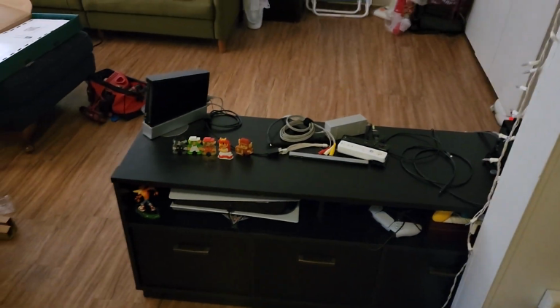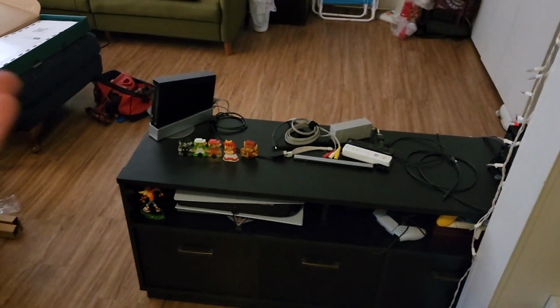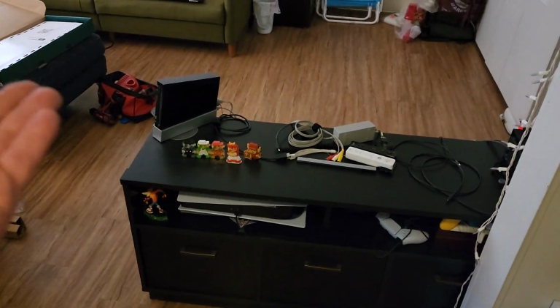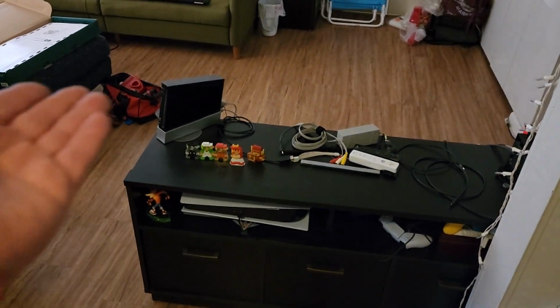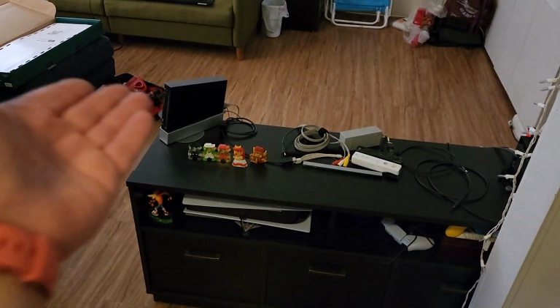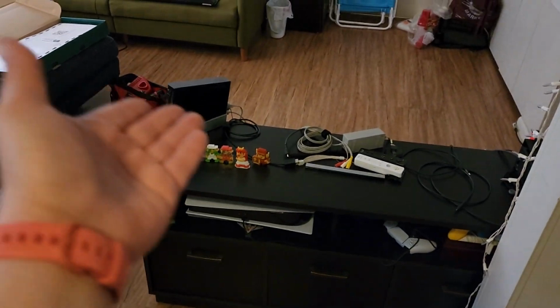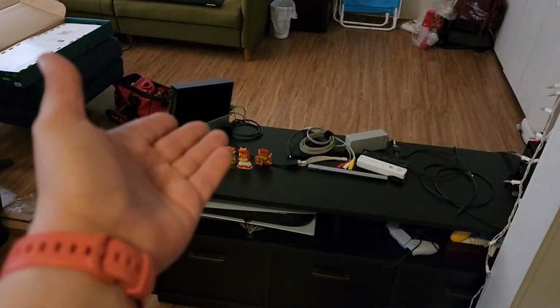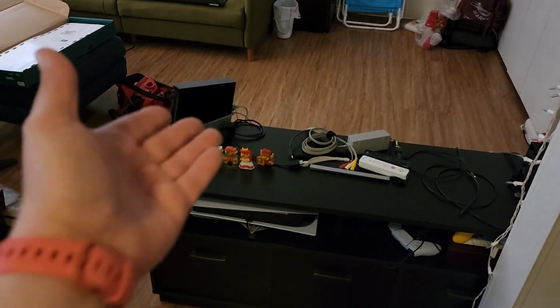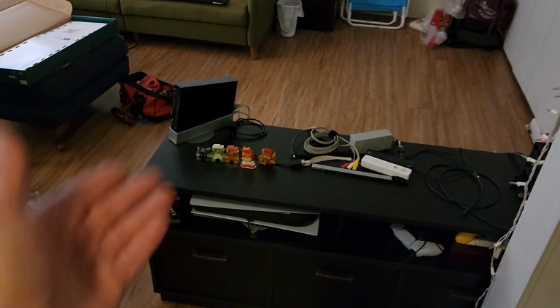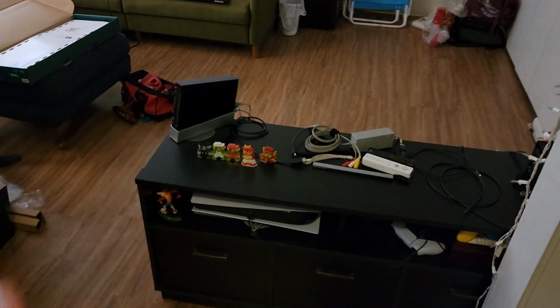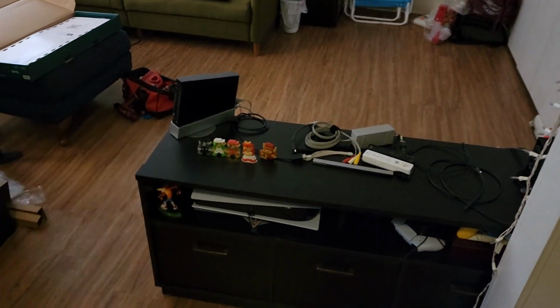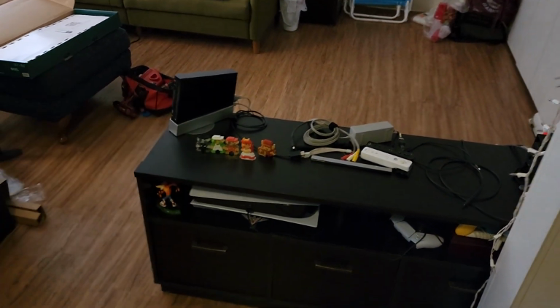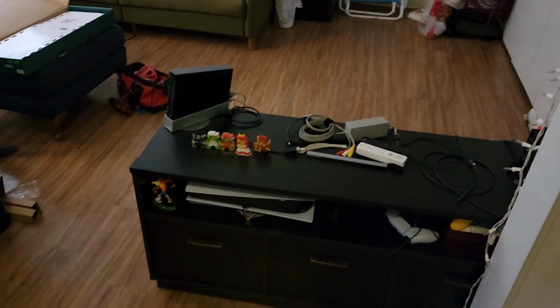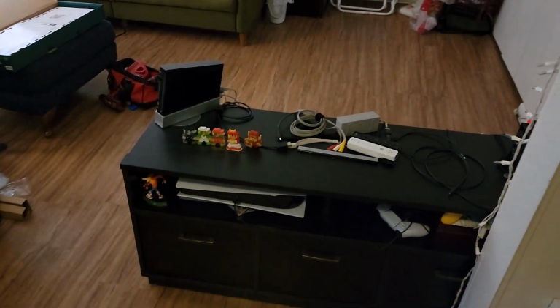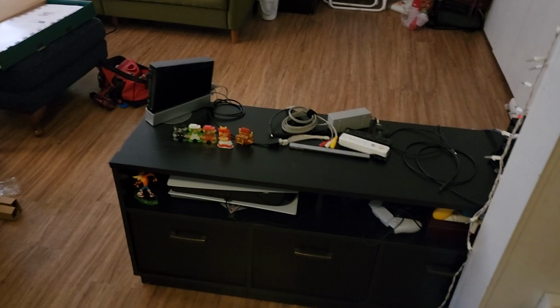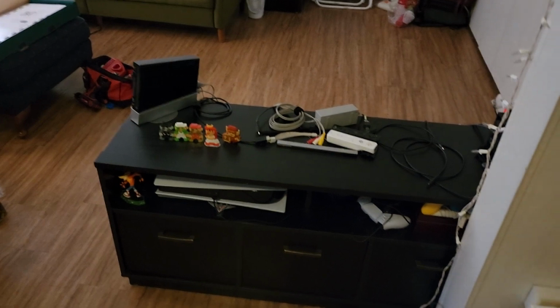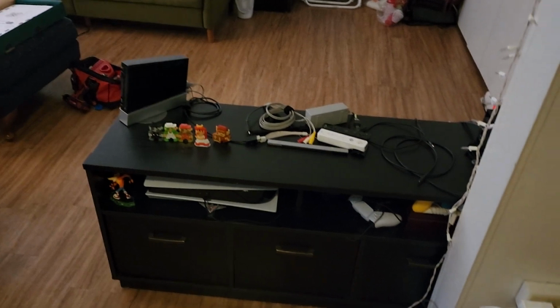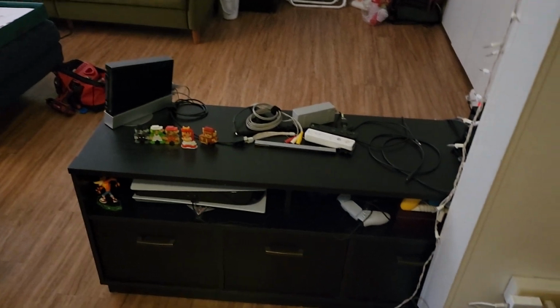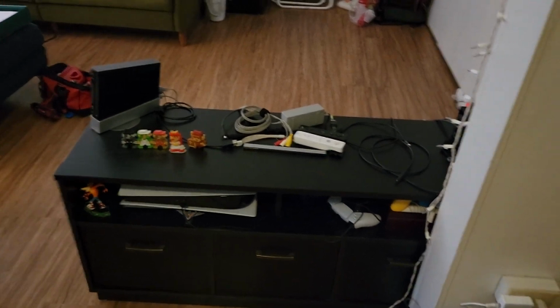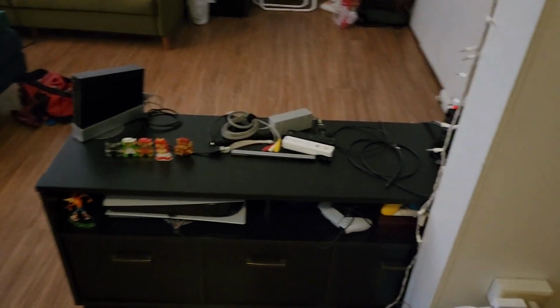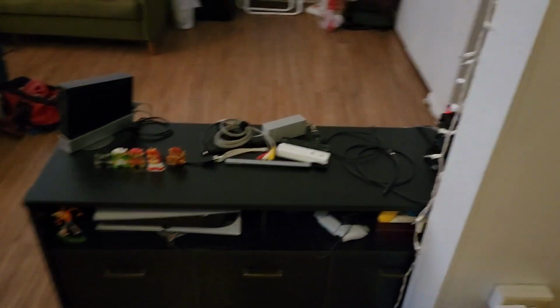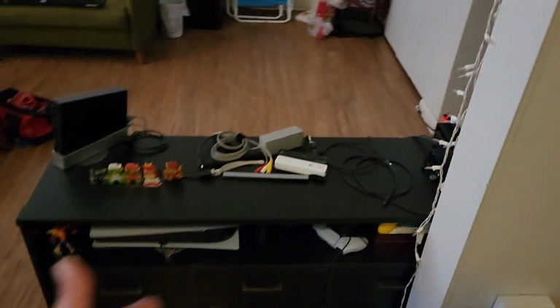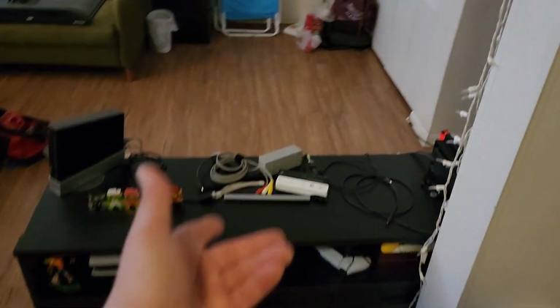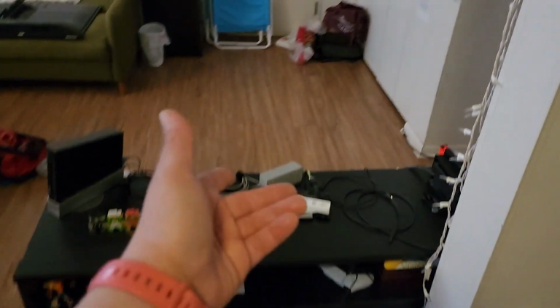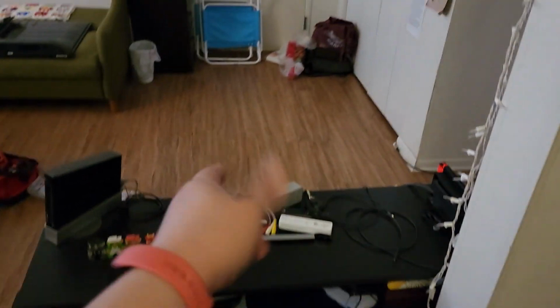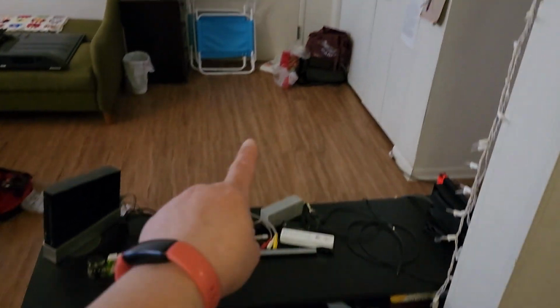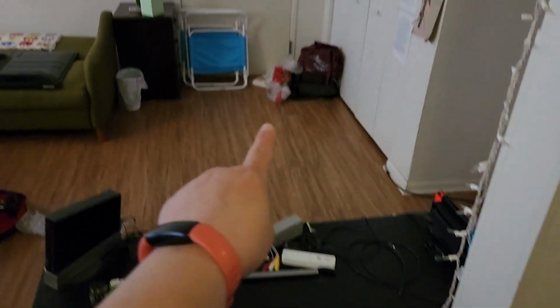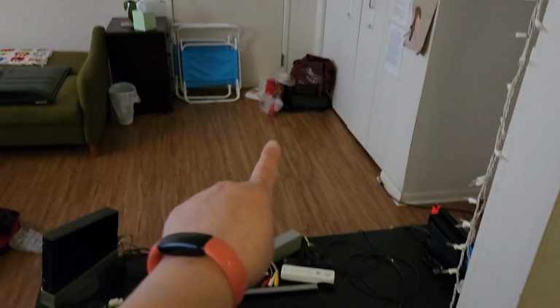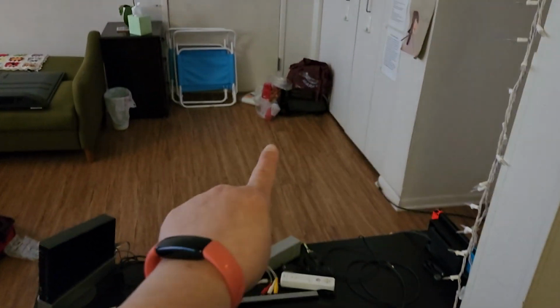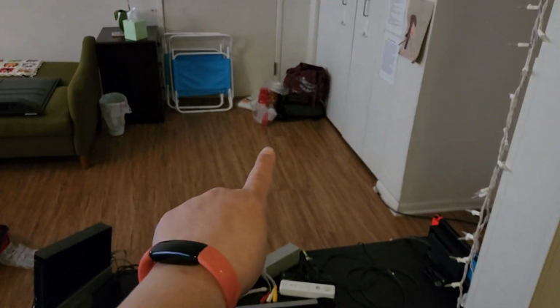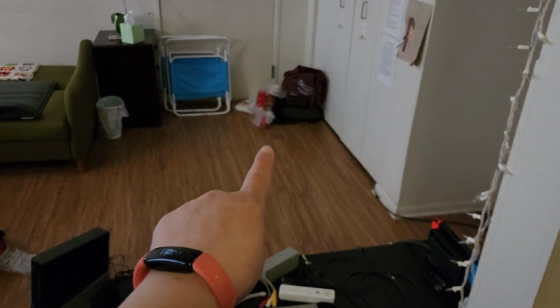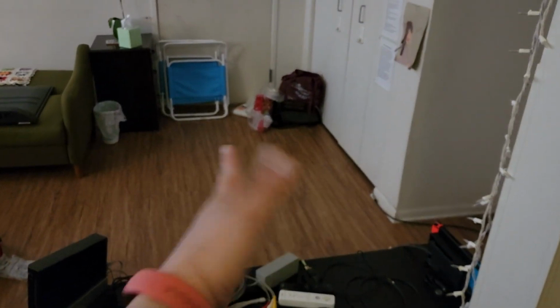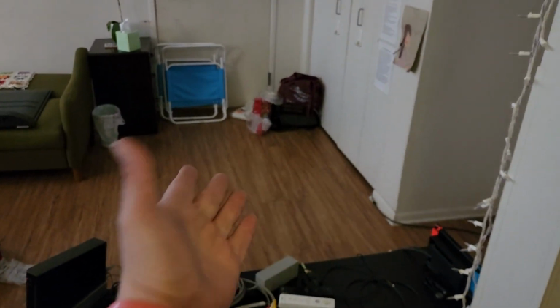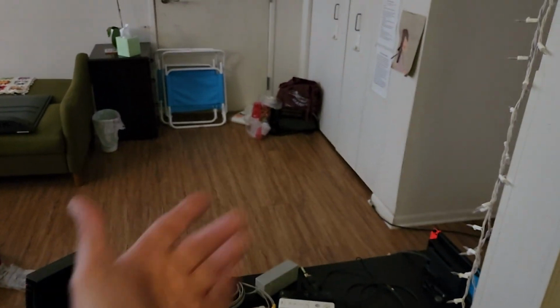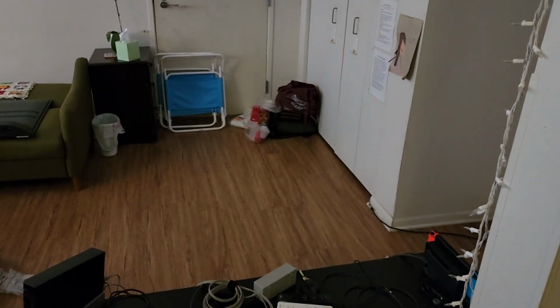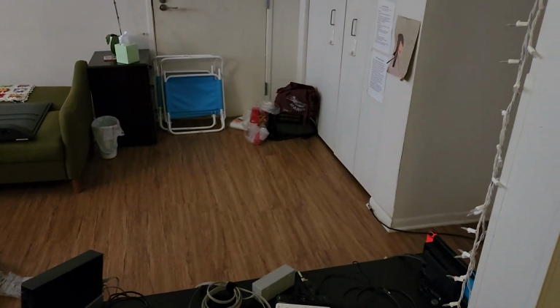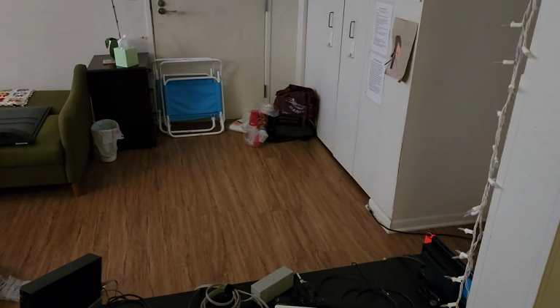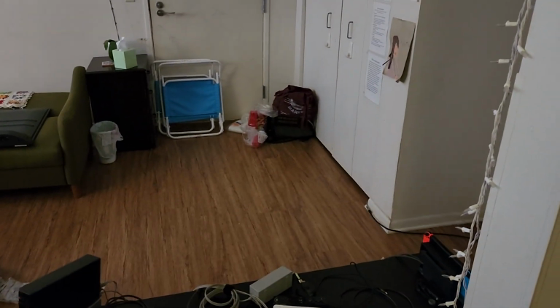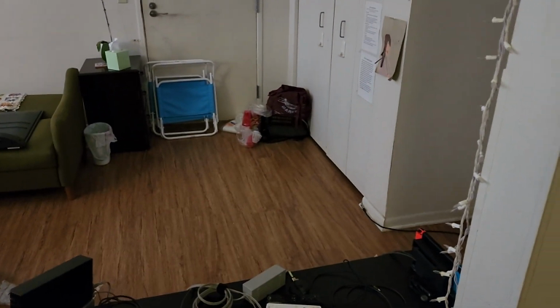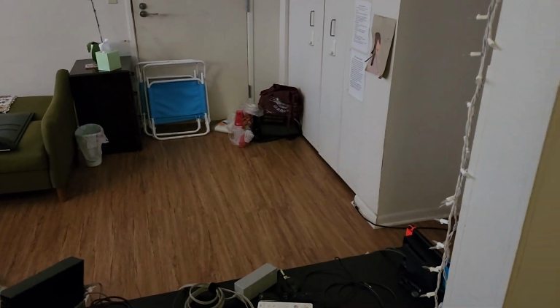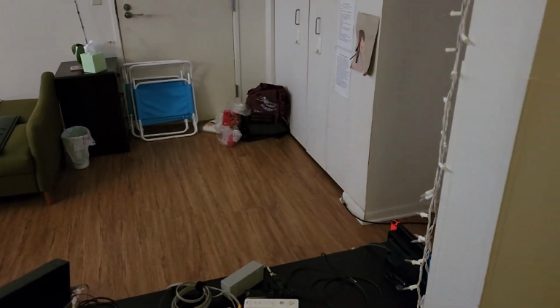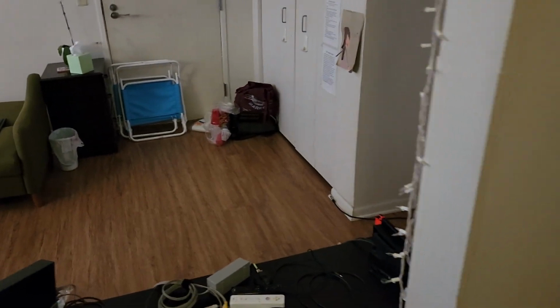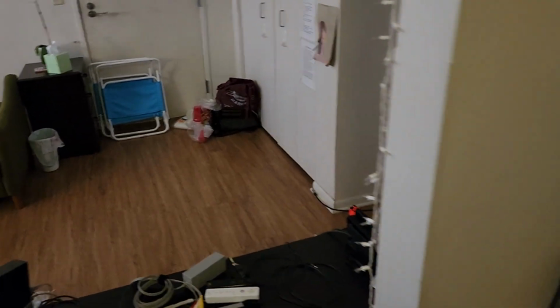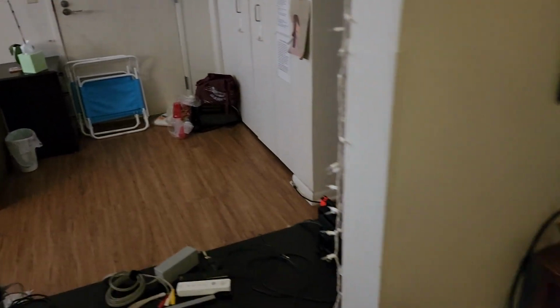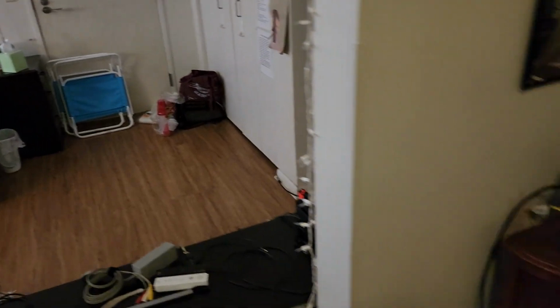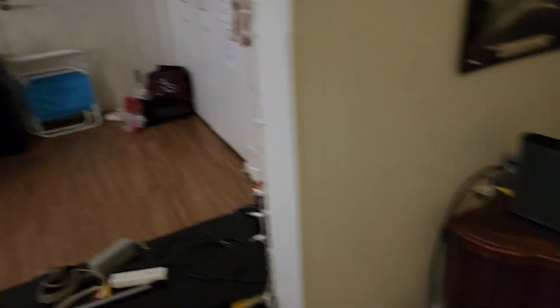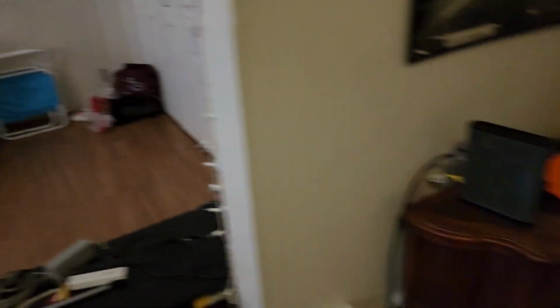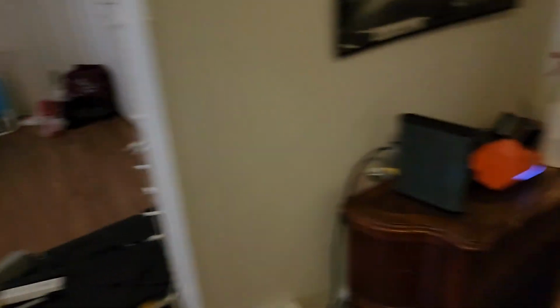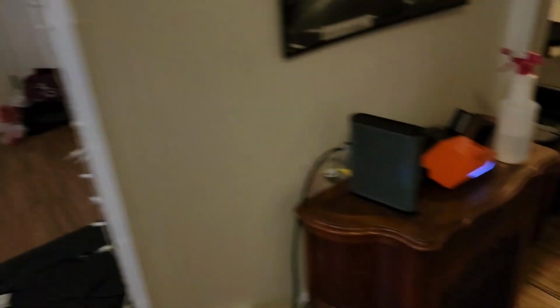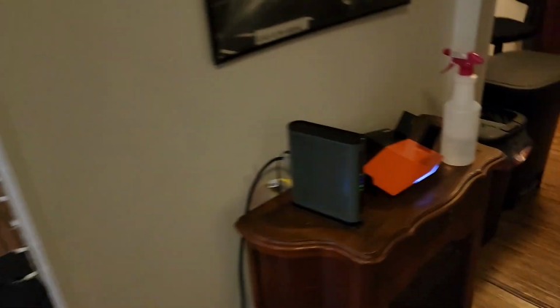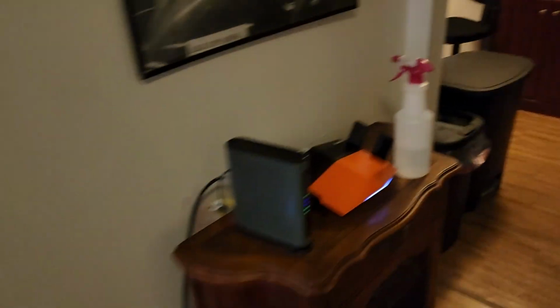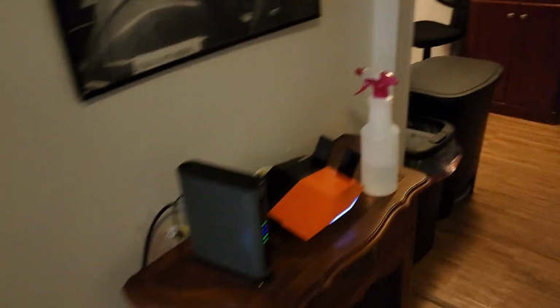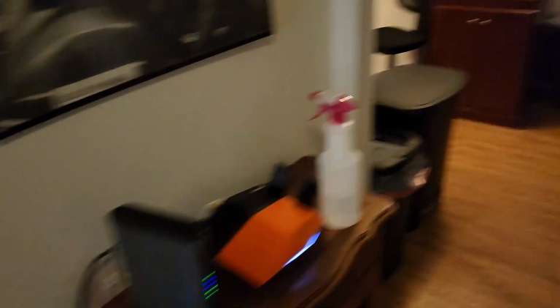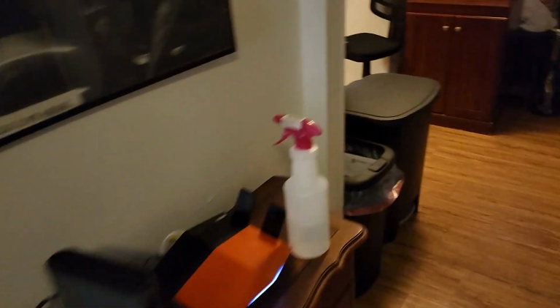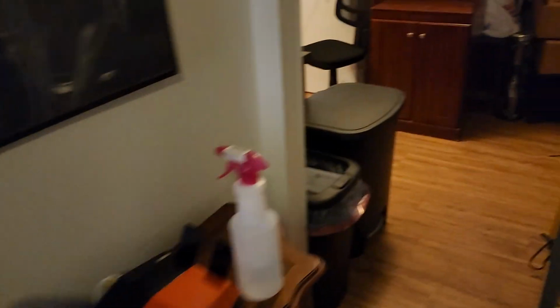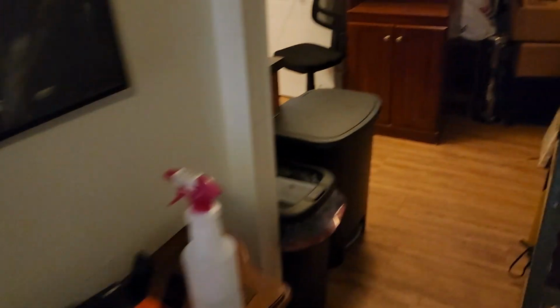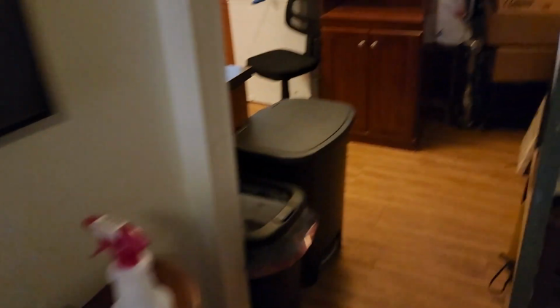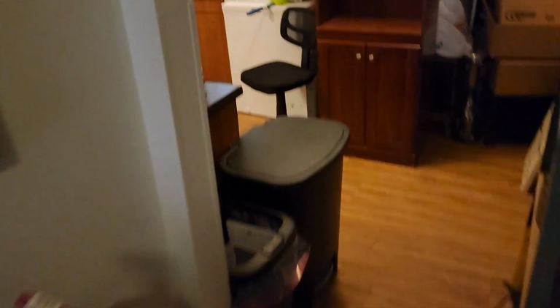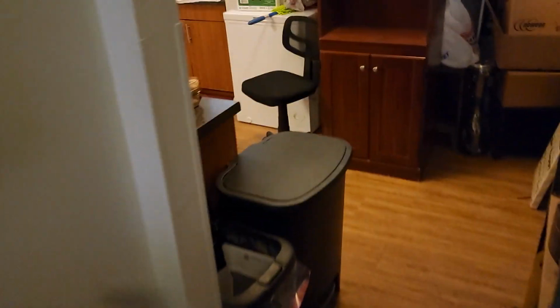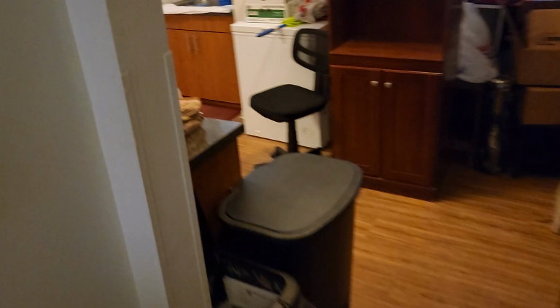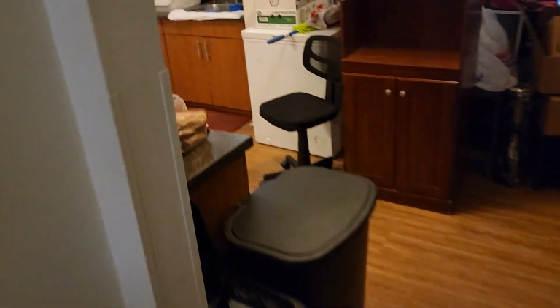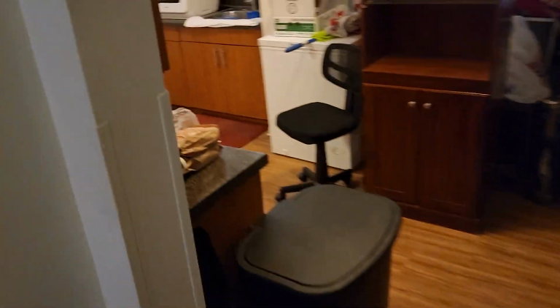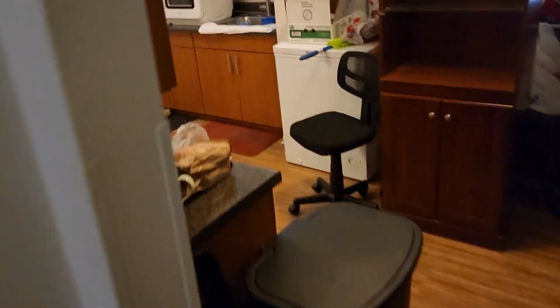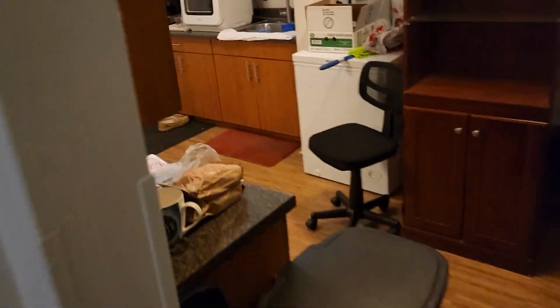They never use the Wii. We have a dusty Xbox over there in the corner. They never use that either. I doubt they're ever going to.